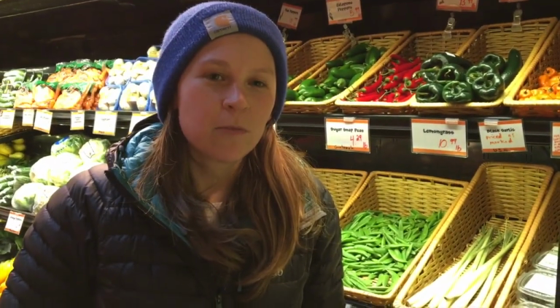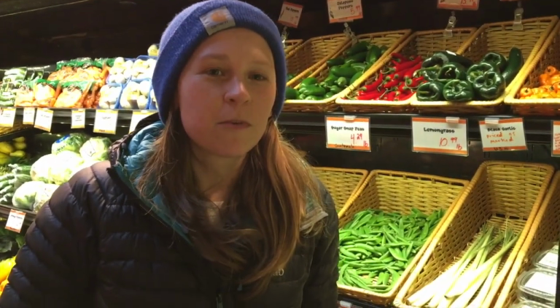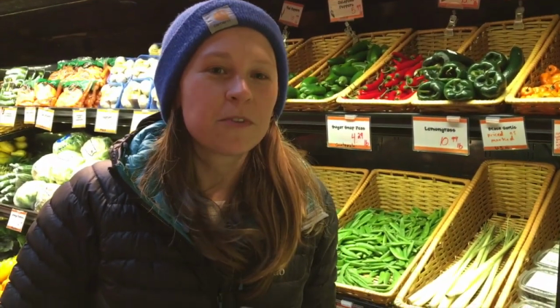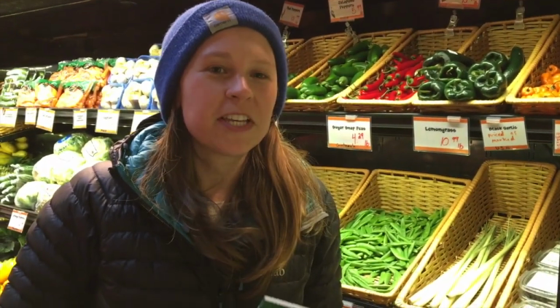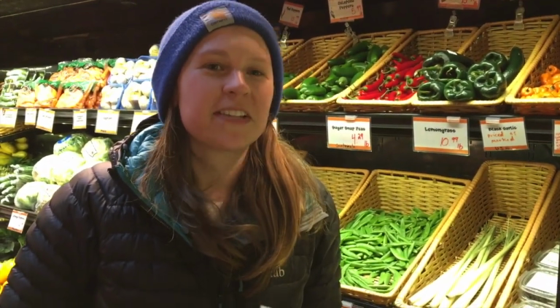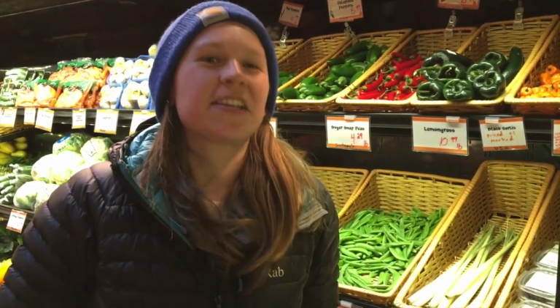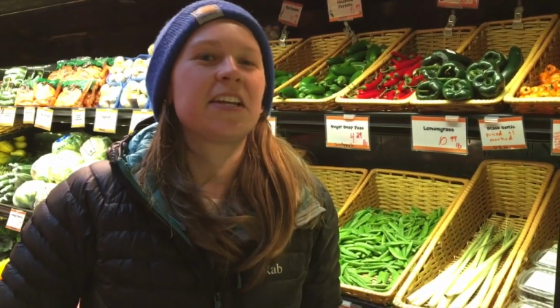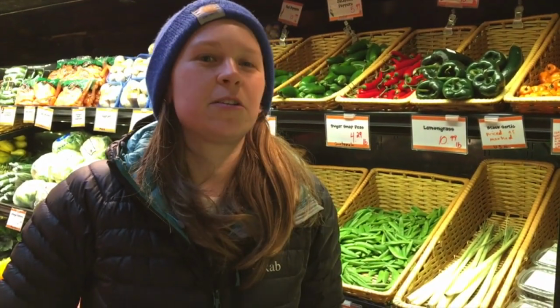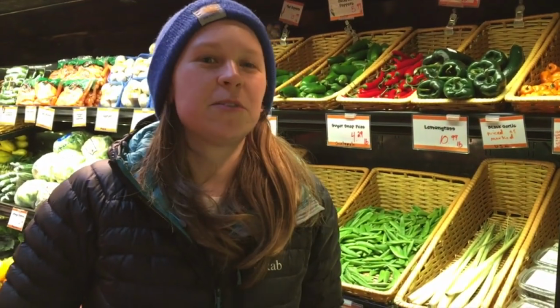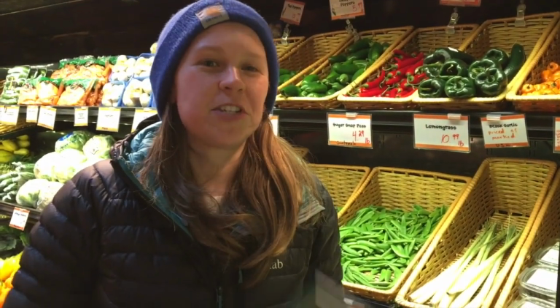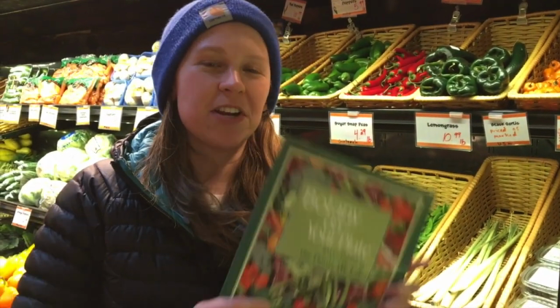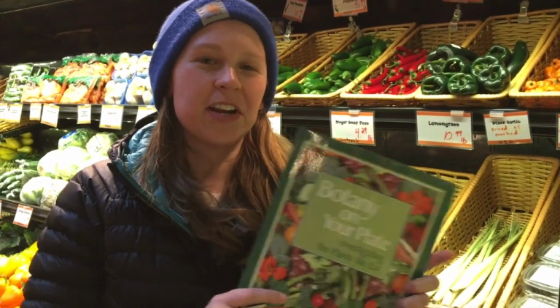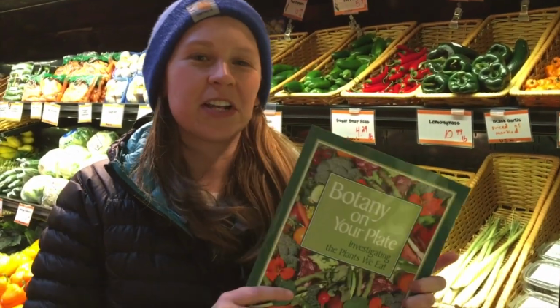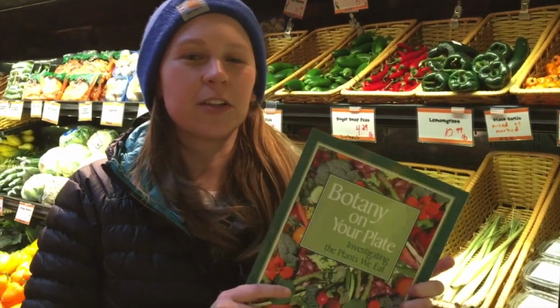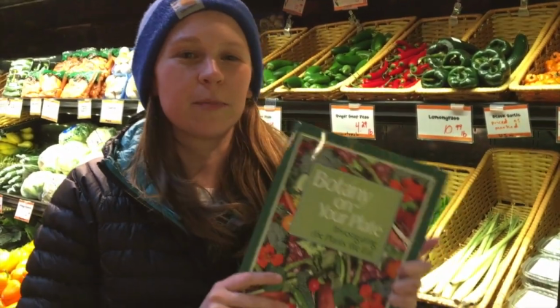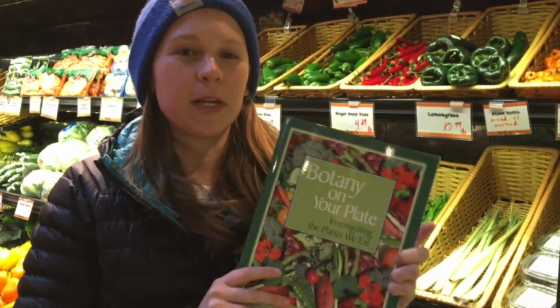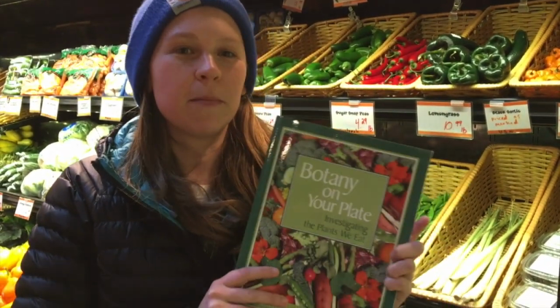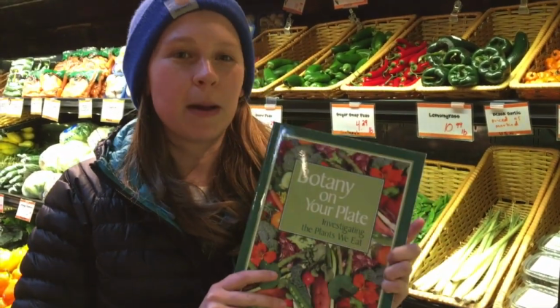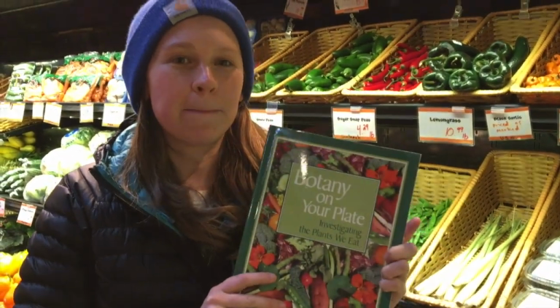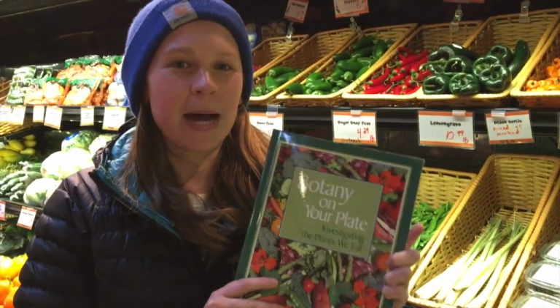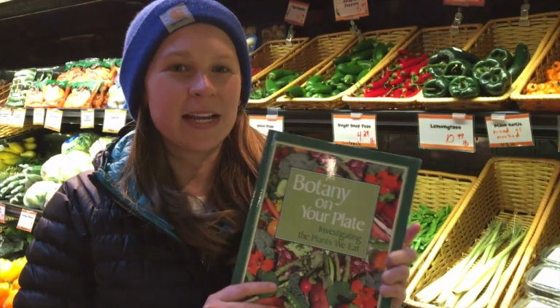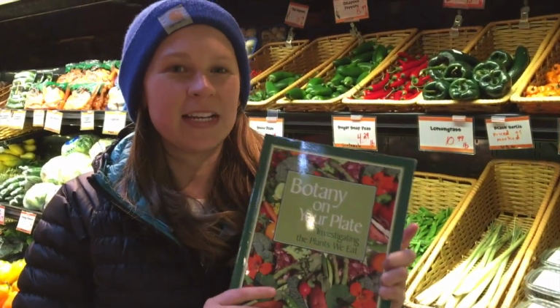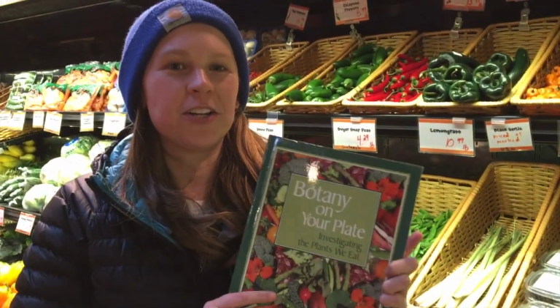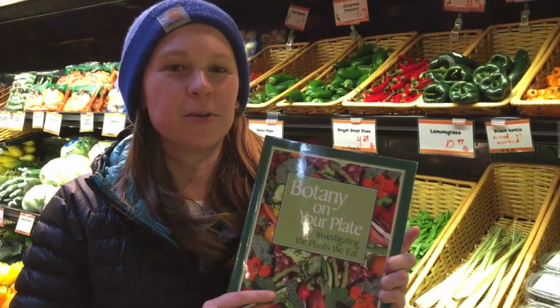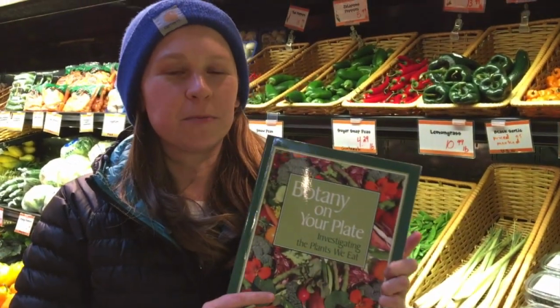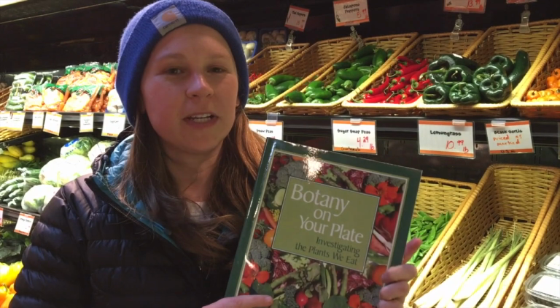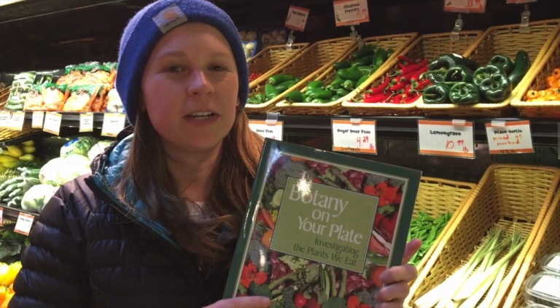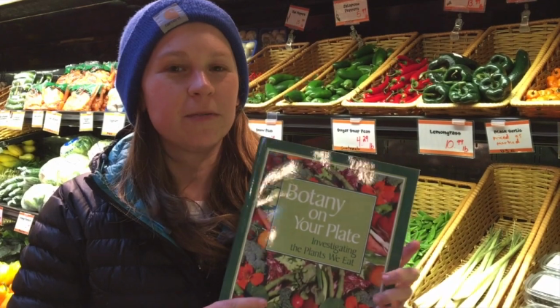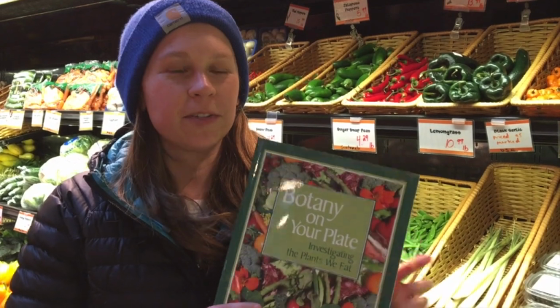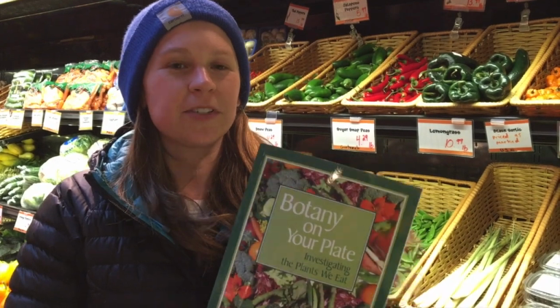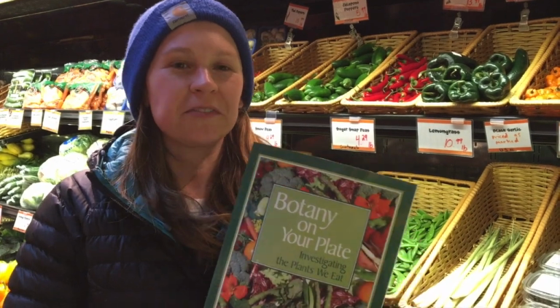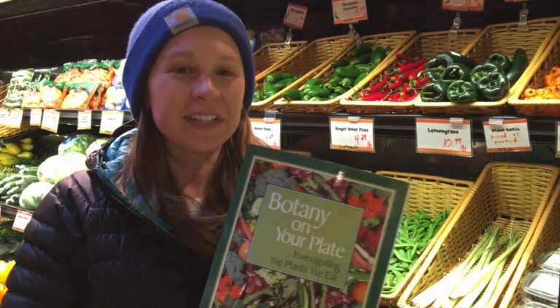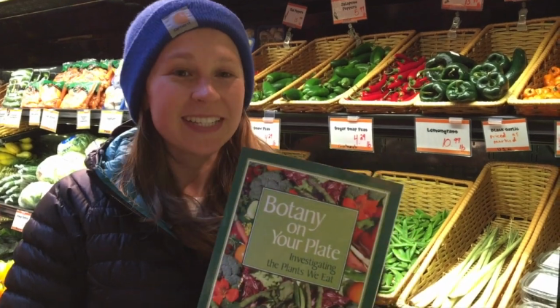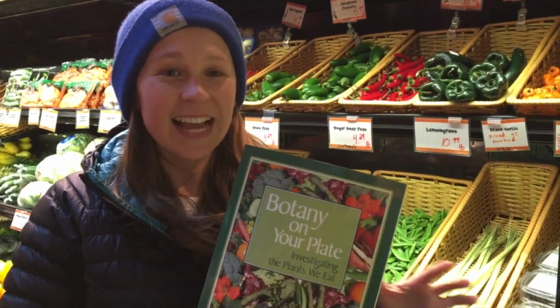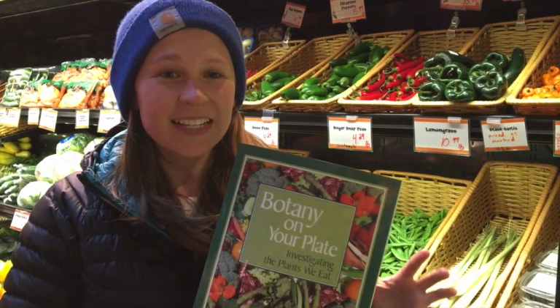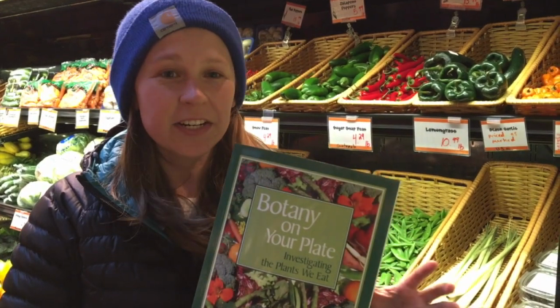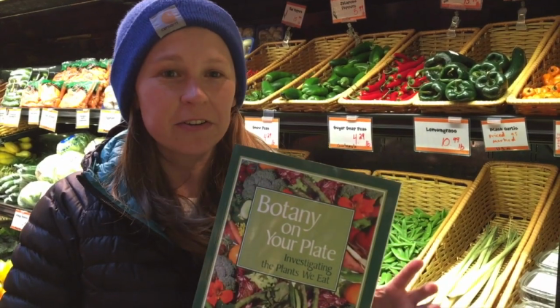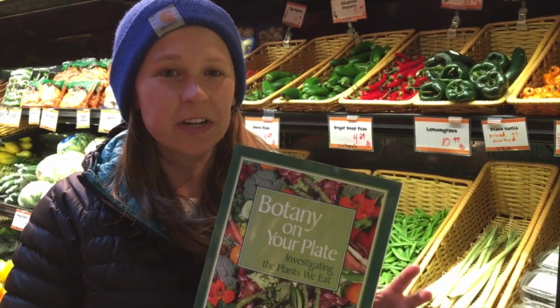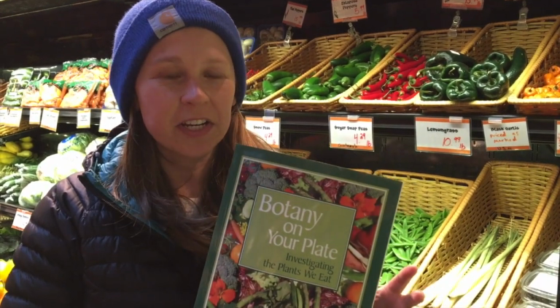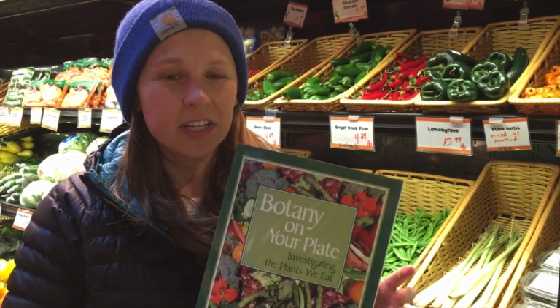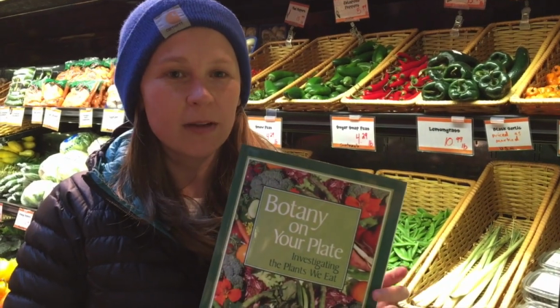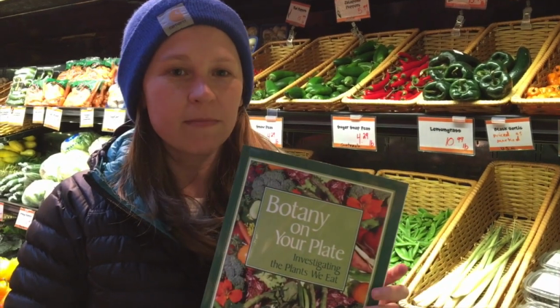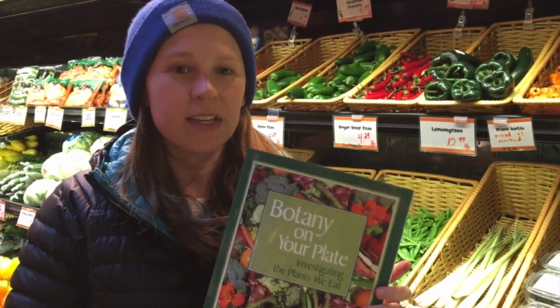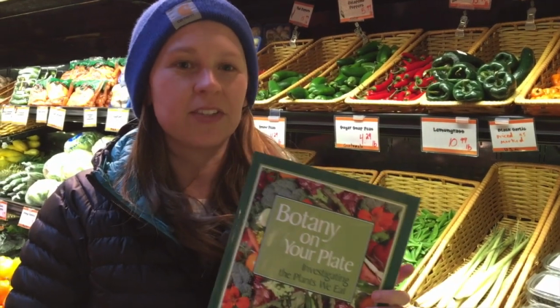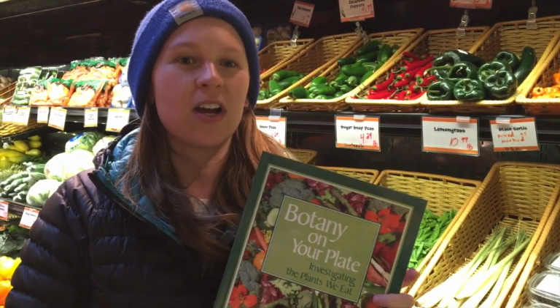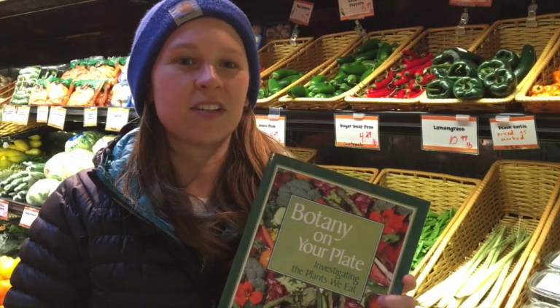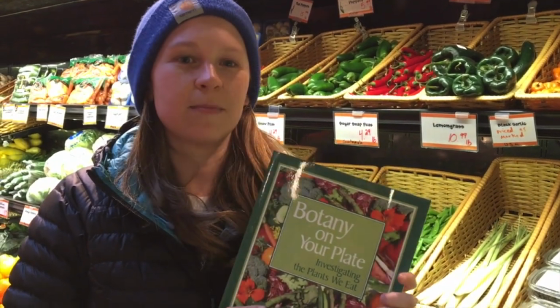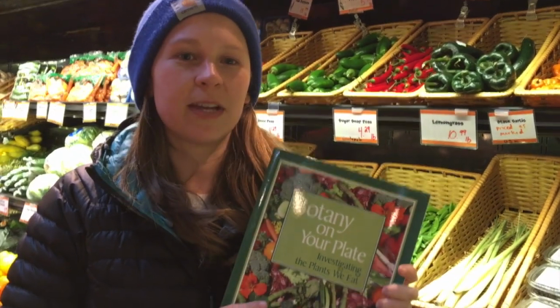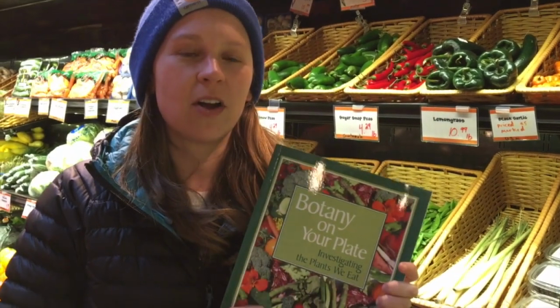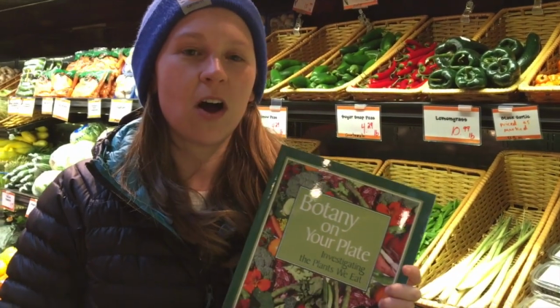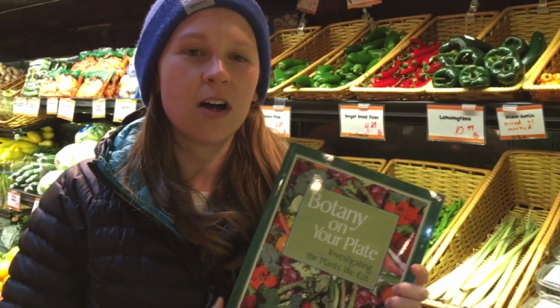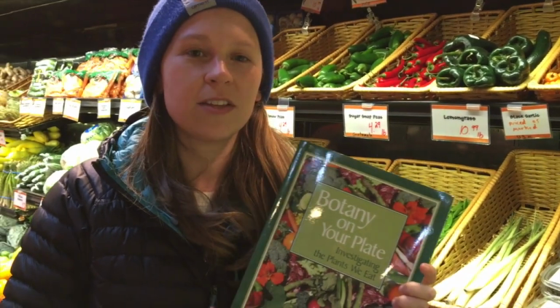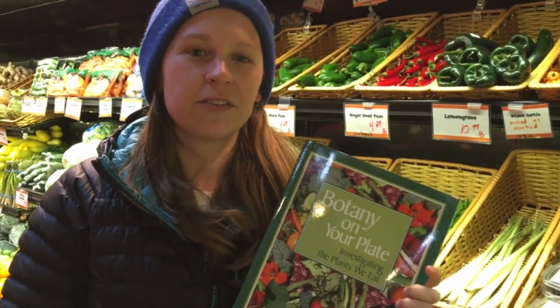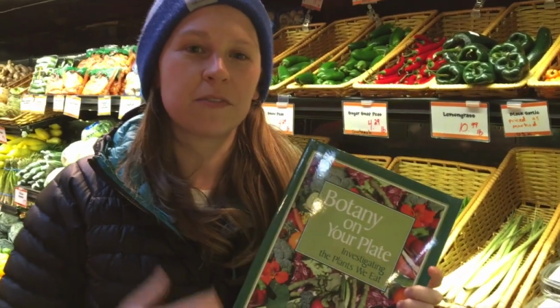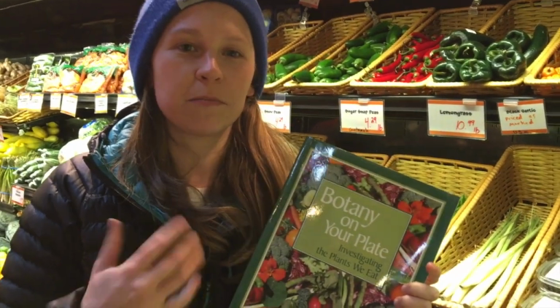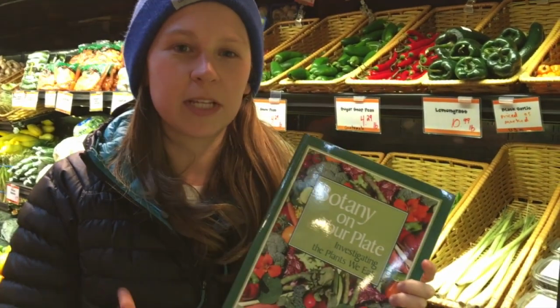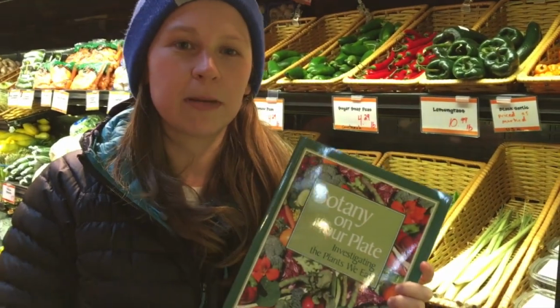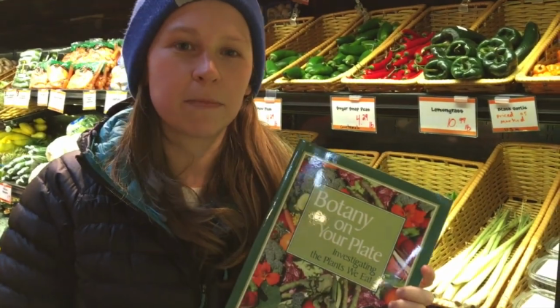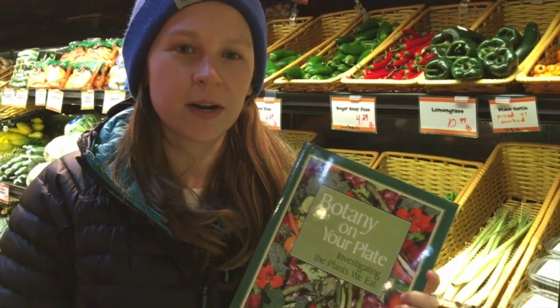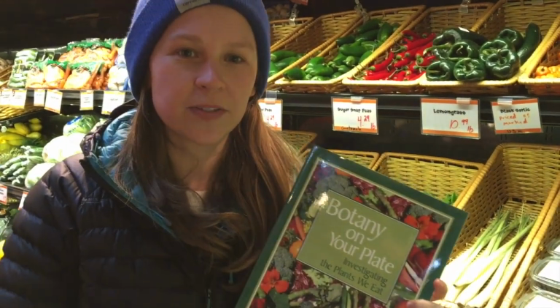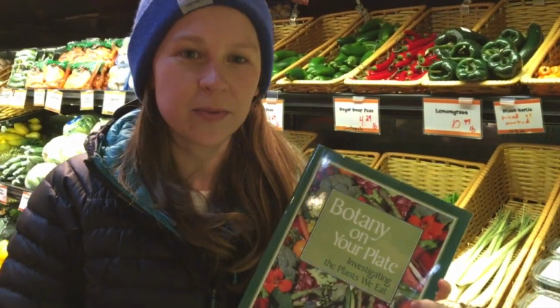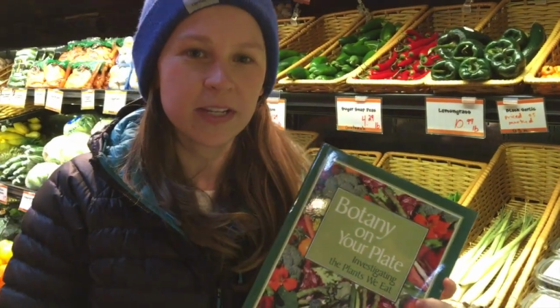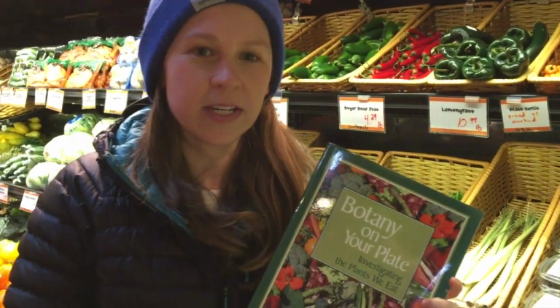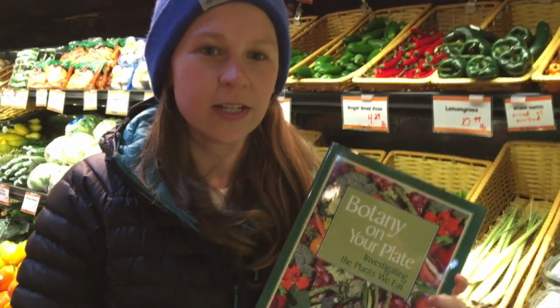We're really excited to be sharing a little bit about Botany on Your Plate, which is a fantastic curriculum that talks about all the different plant parts we eat.